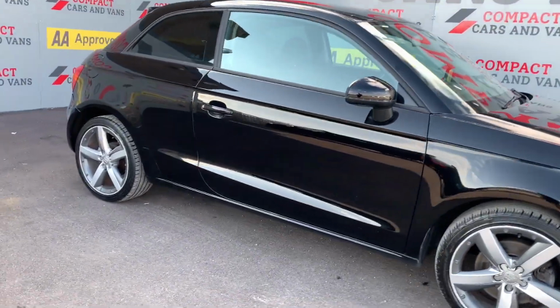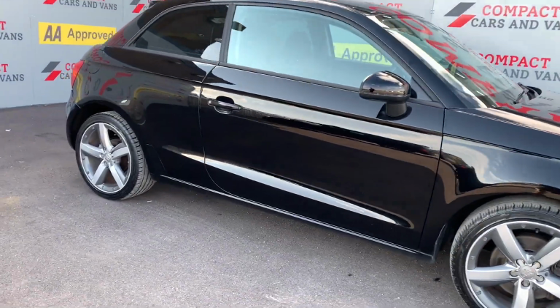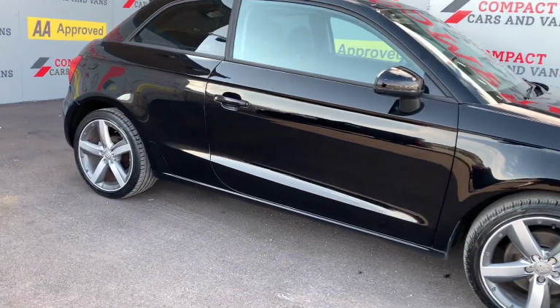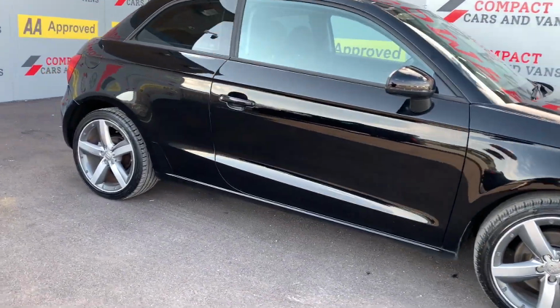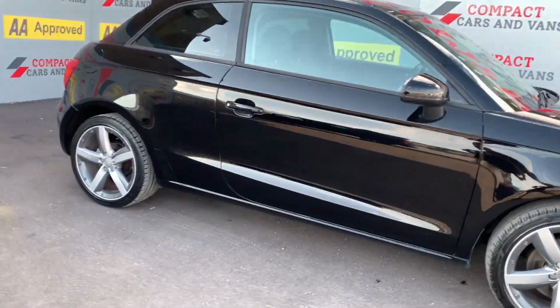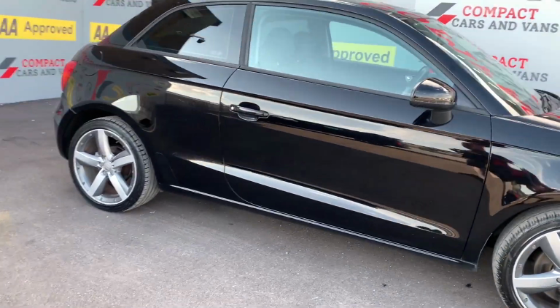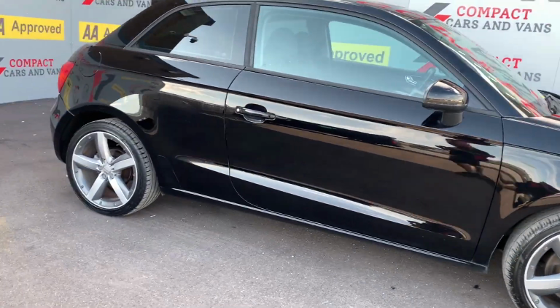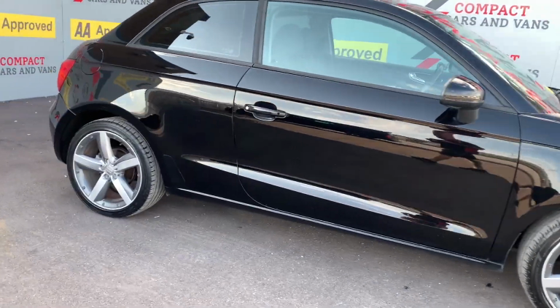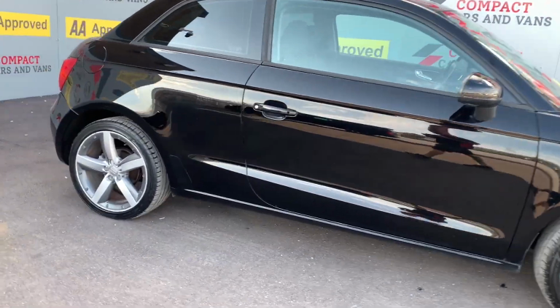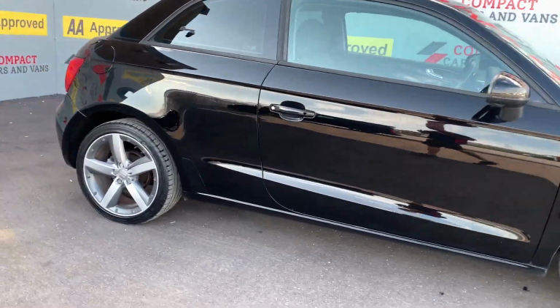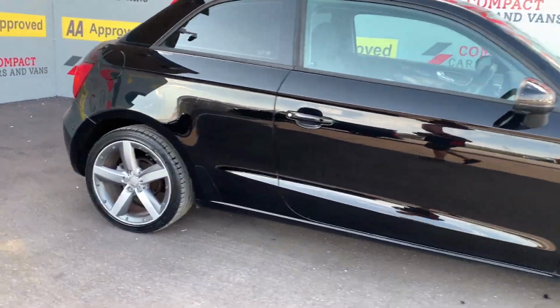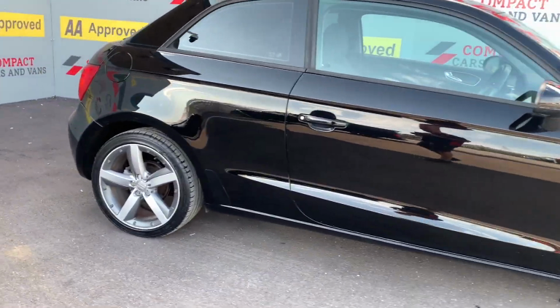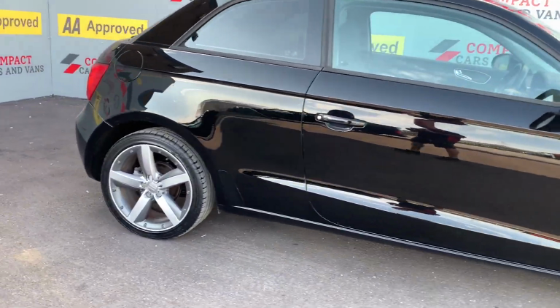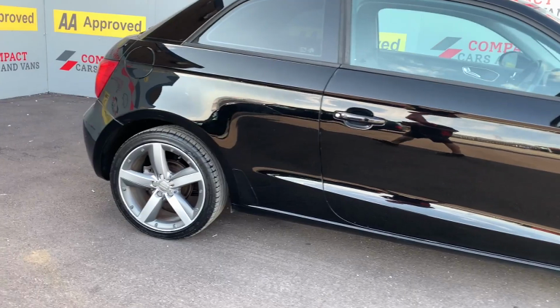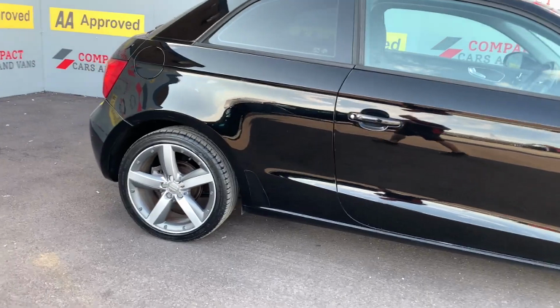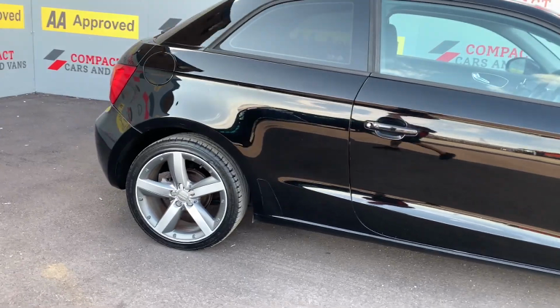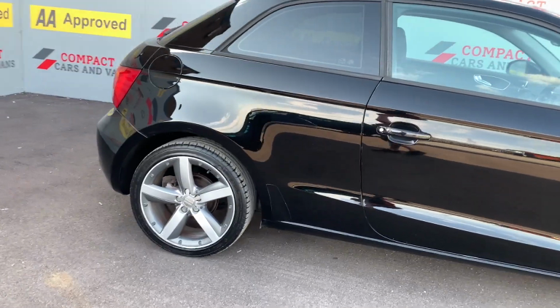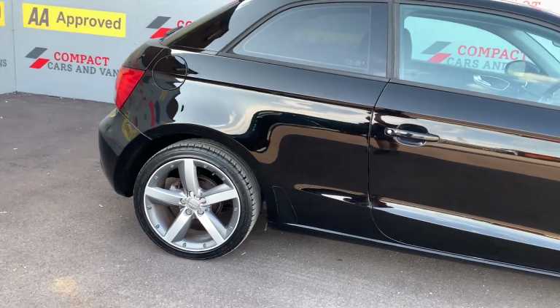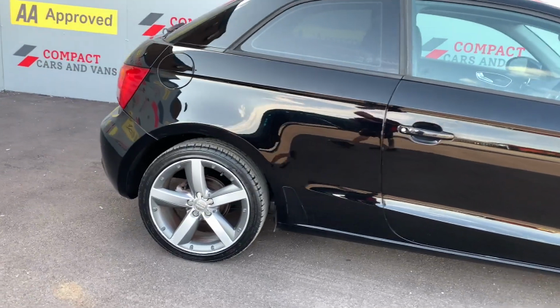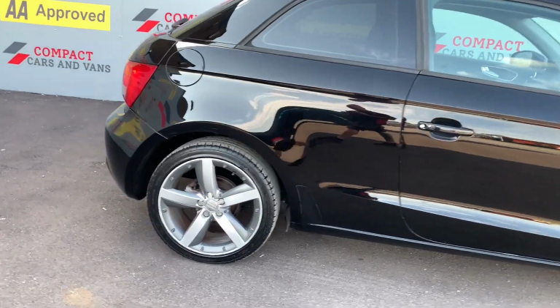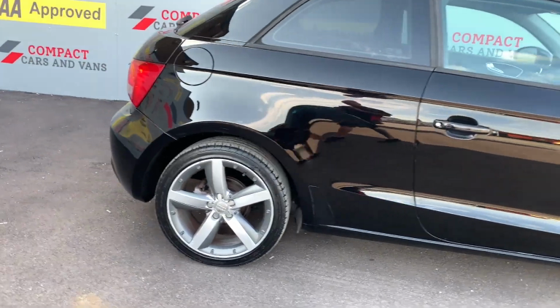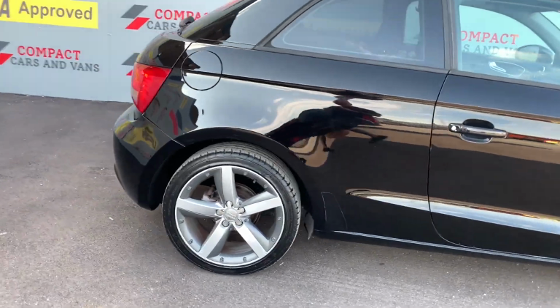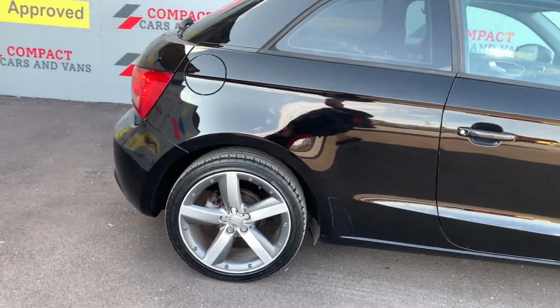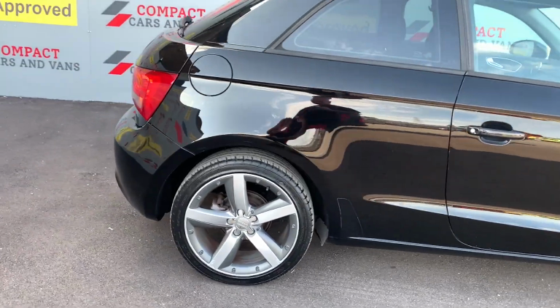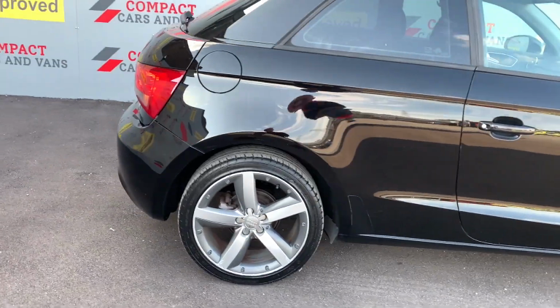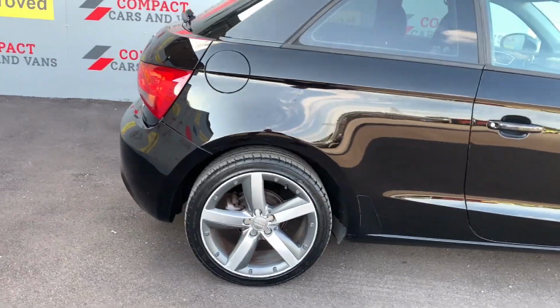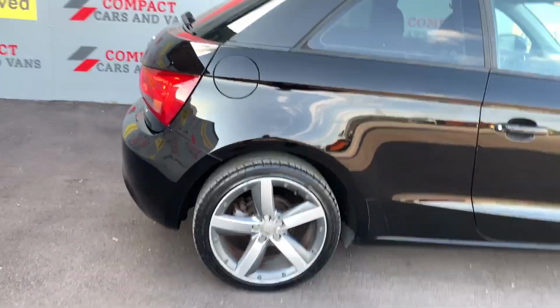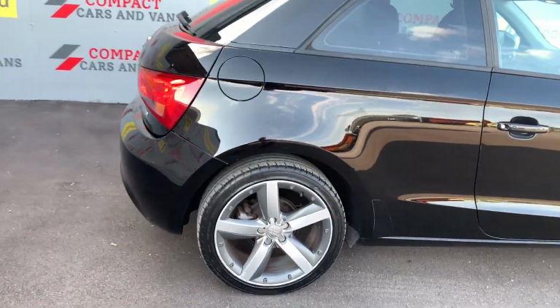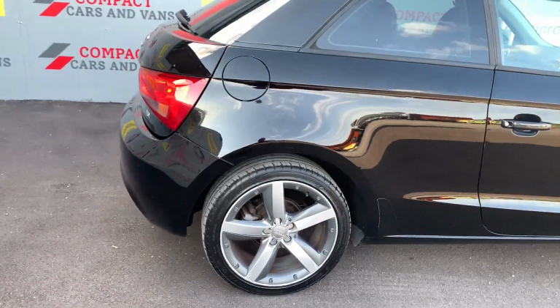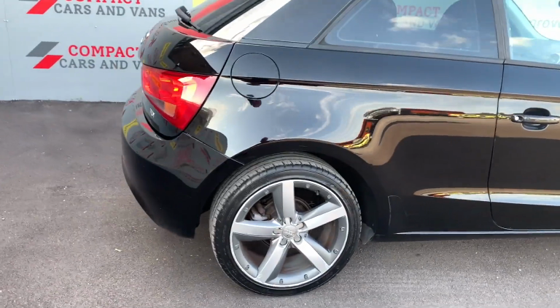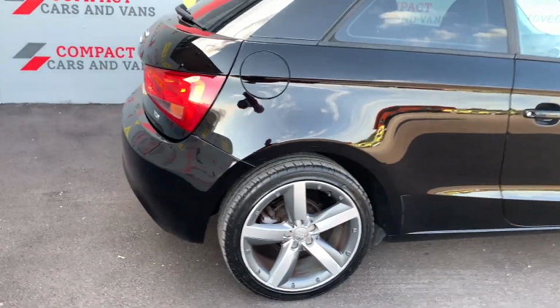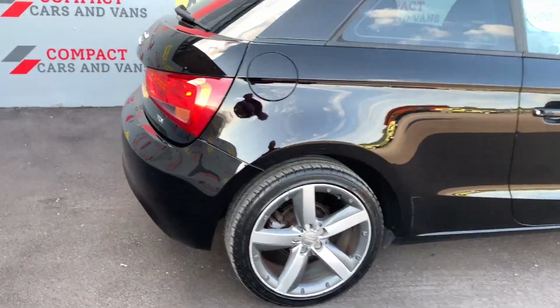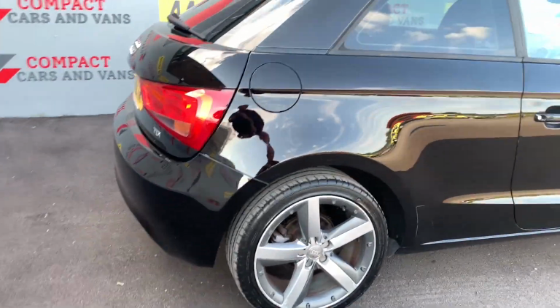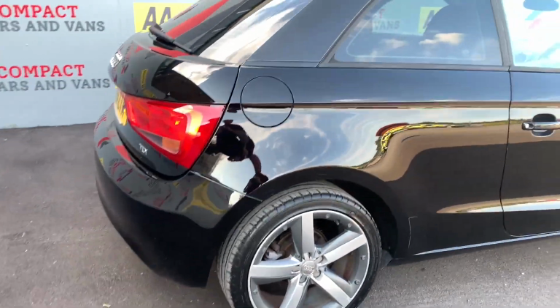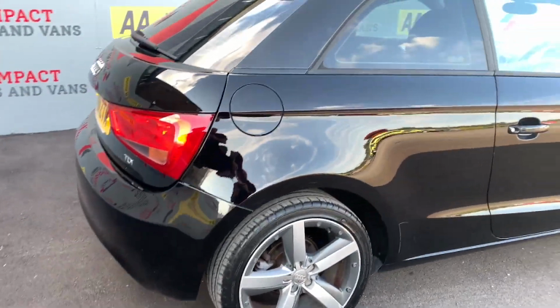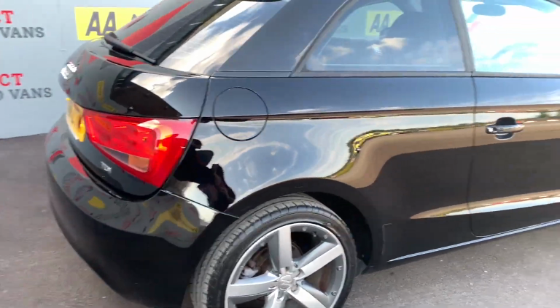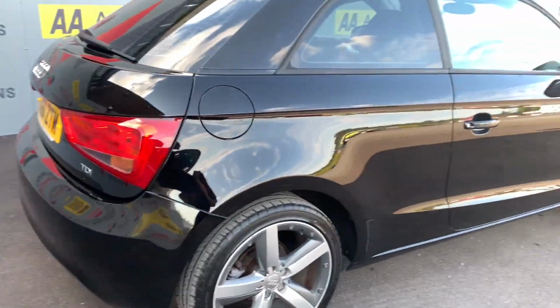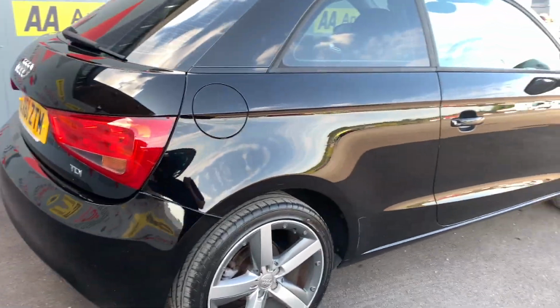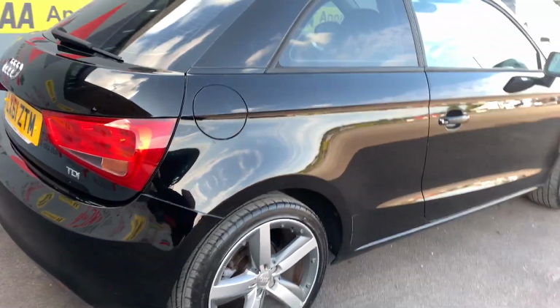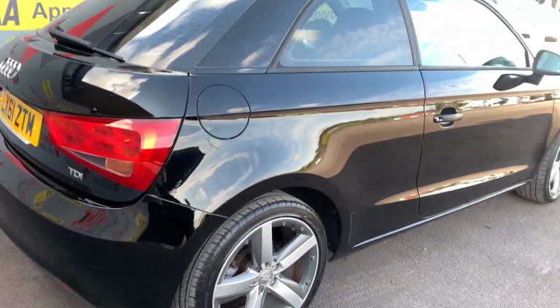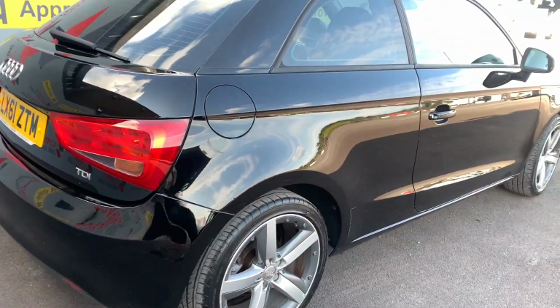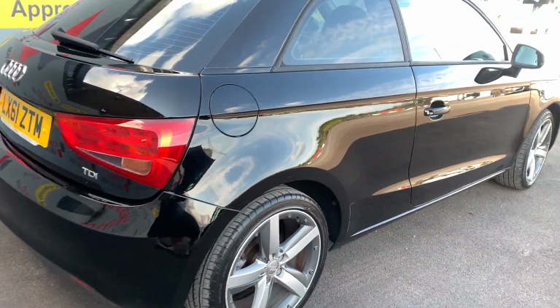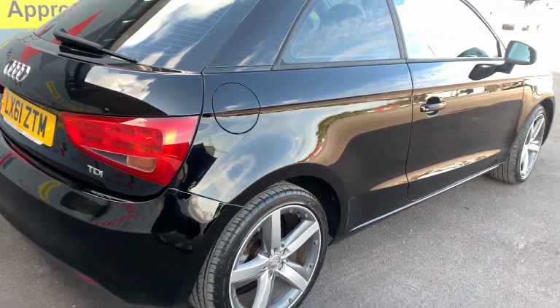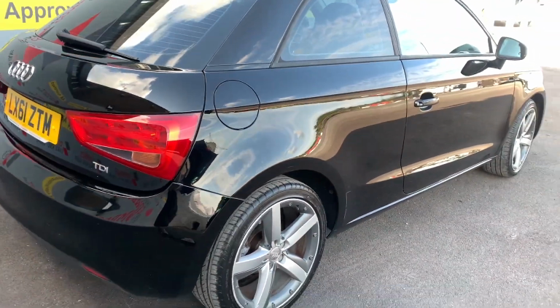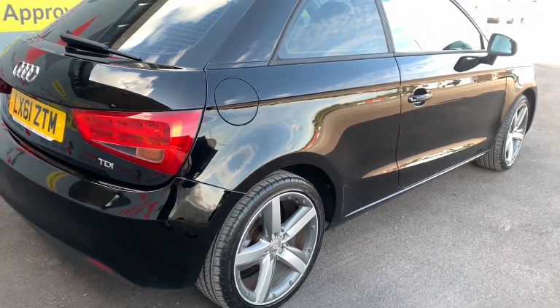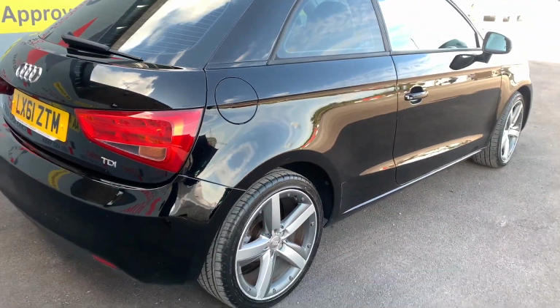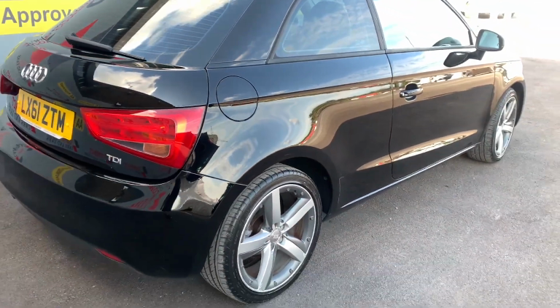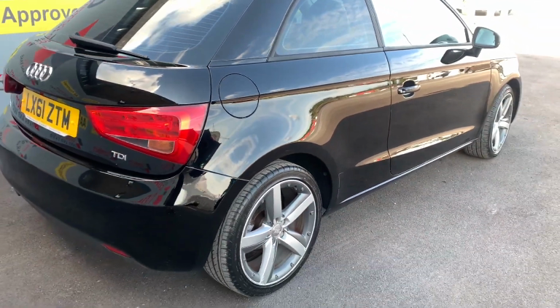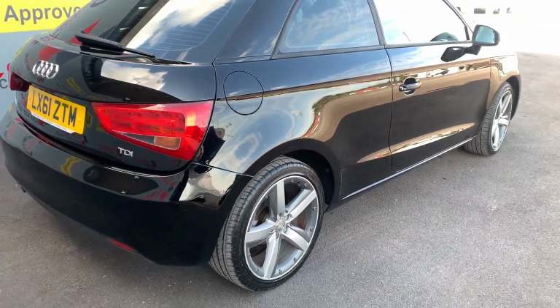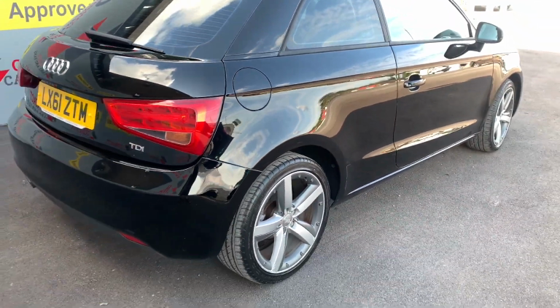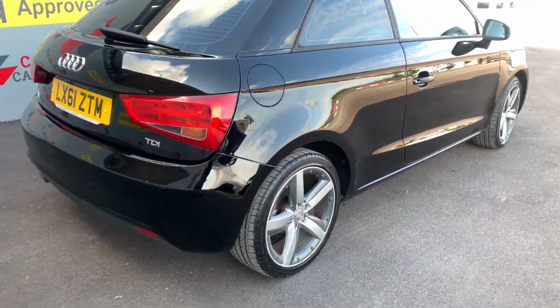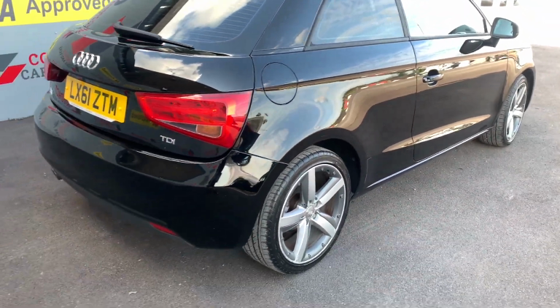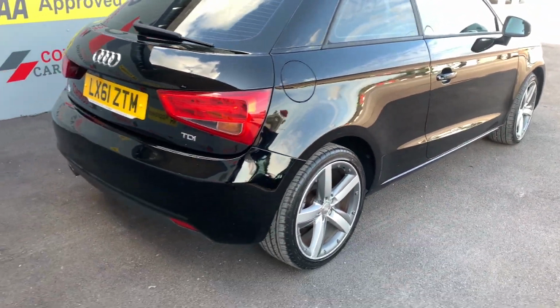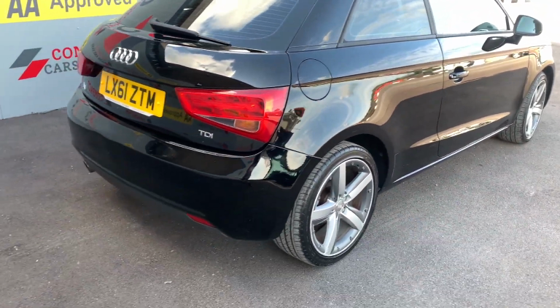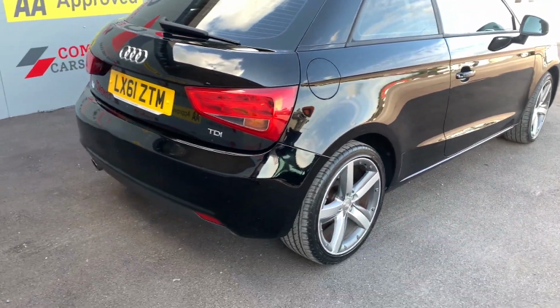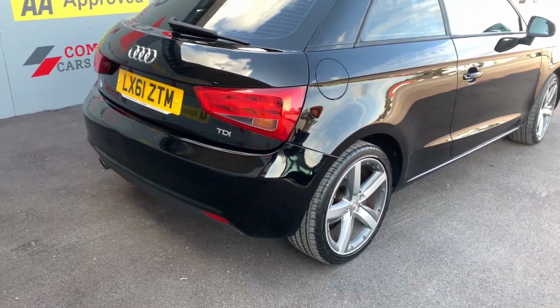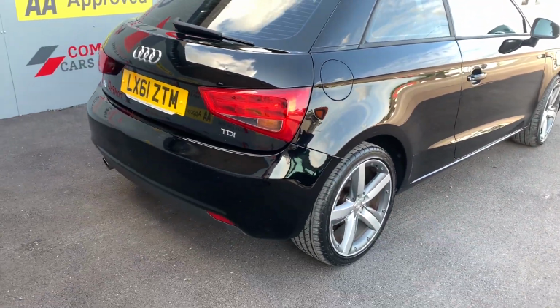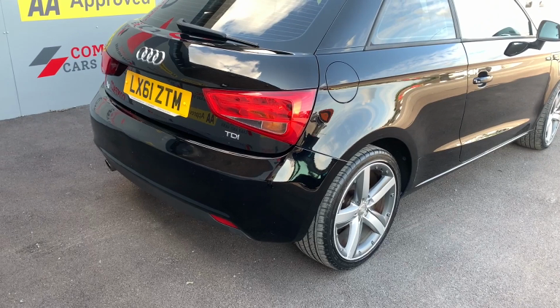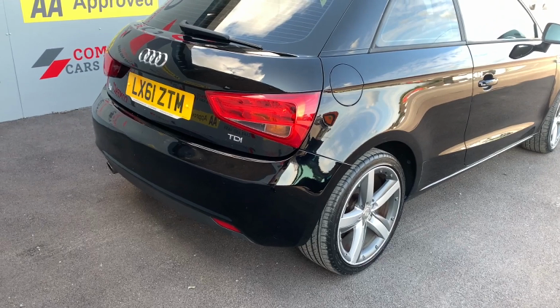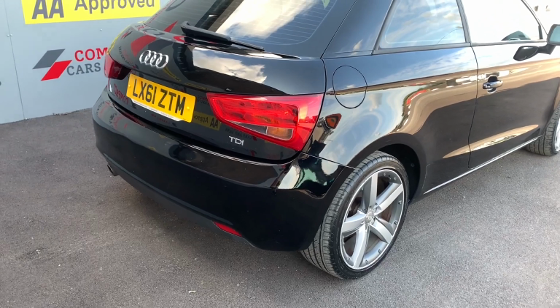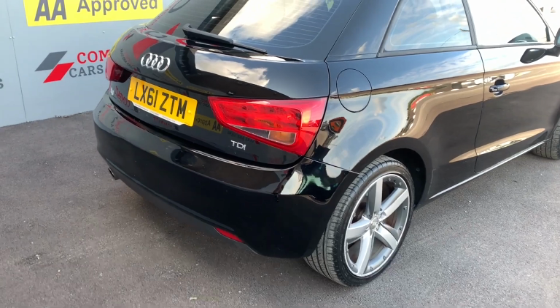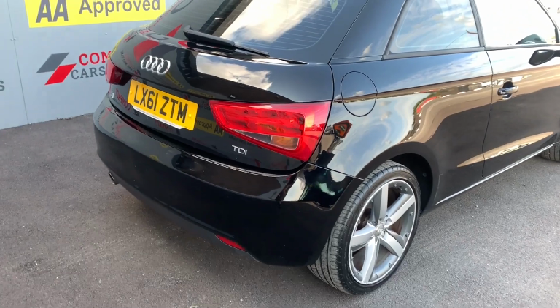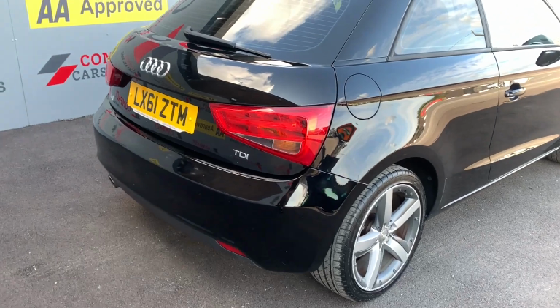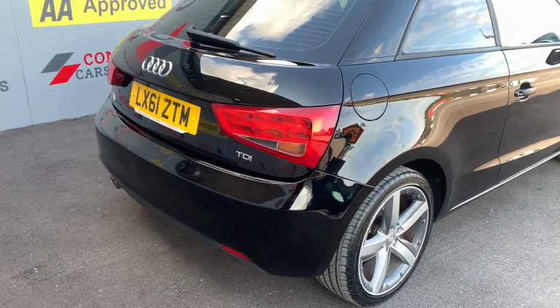As you can see, this is the three-door model, and there are many additional features including alloy wheels. As expected from Audi, we have plenty of space in the boot, which you'll see shortly.